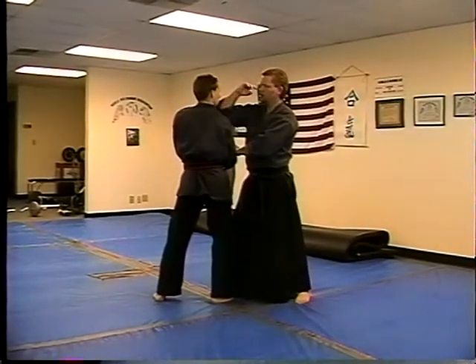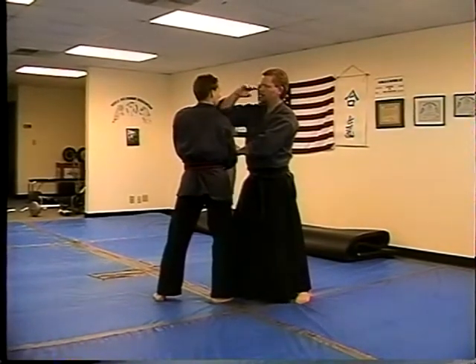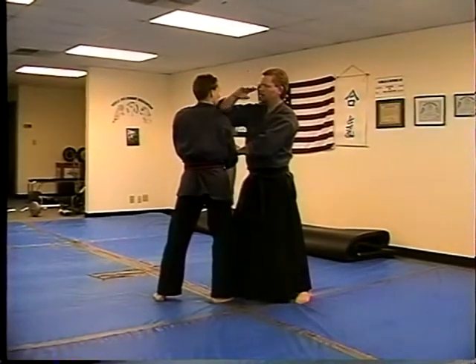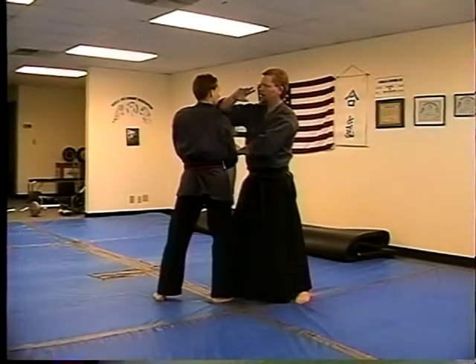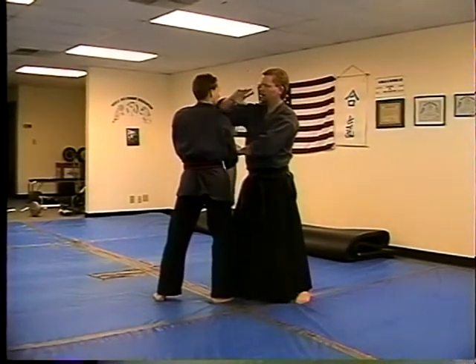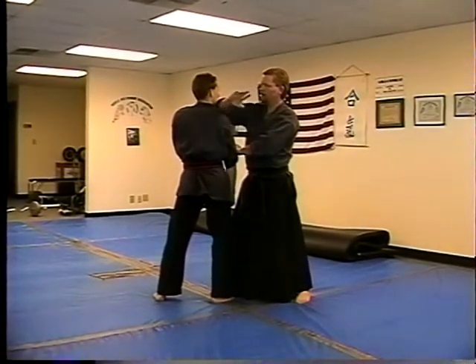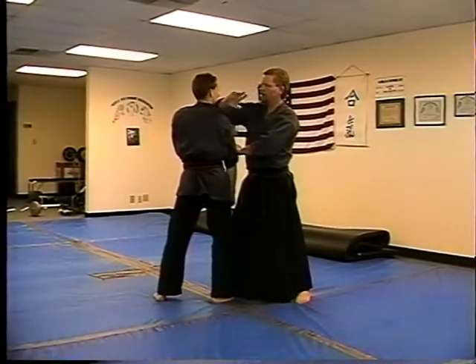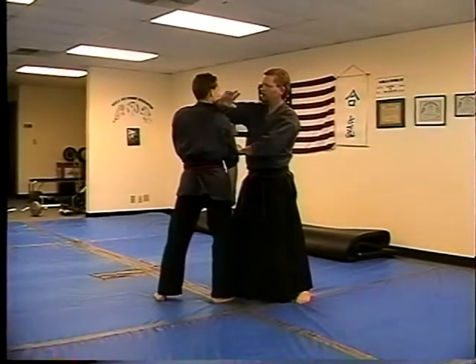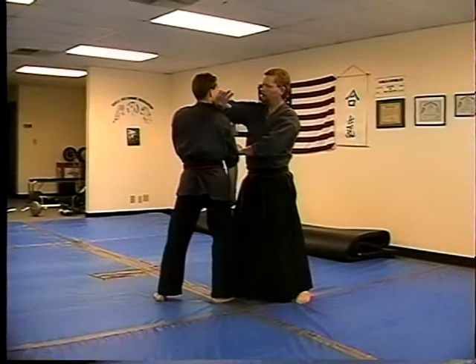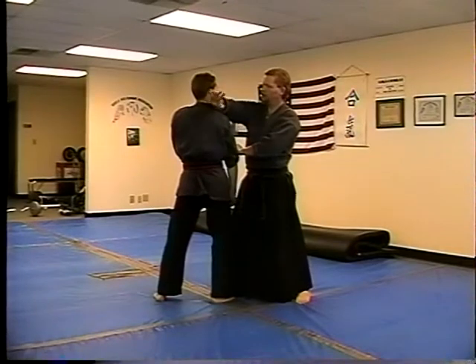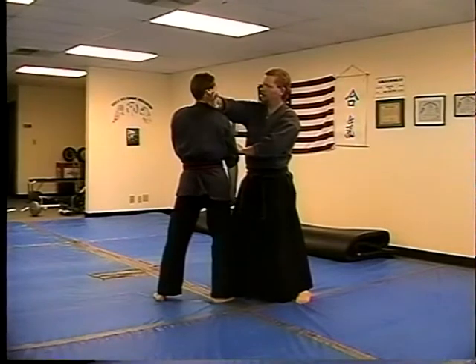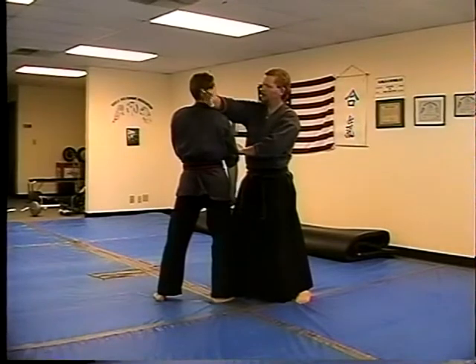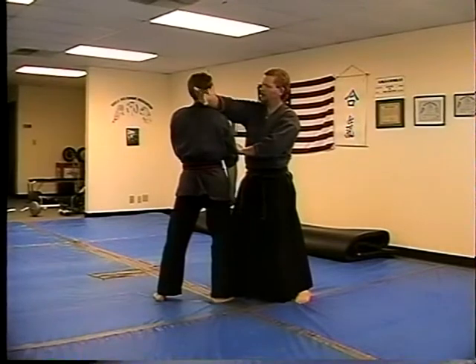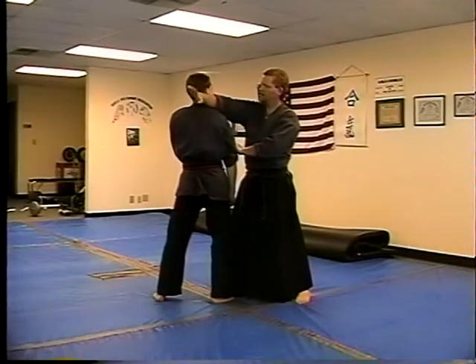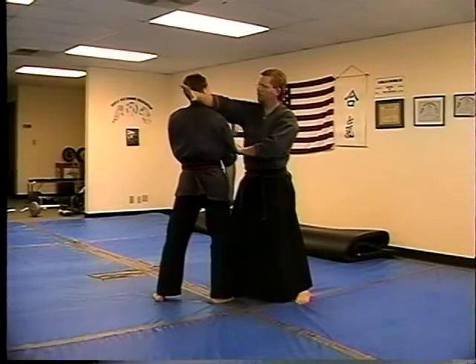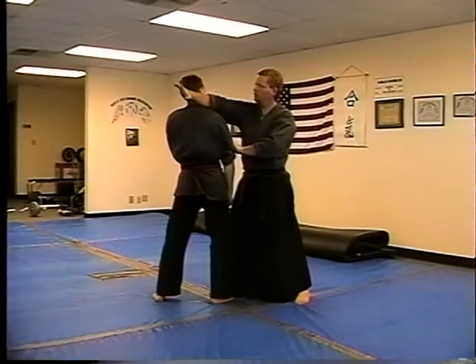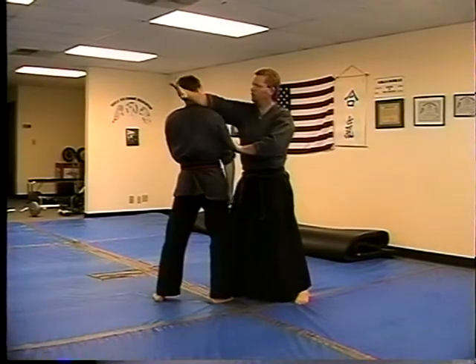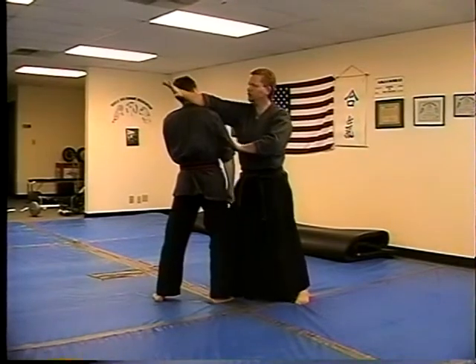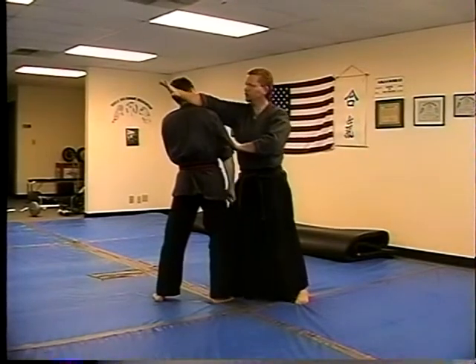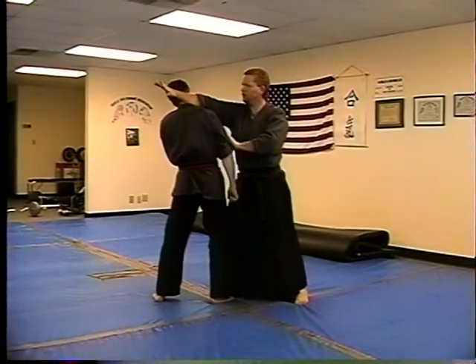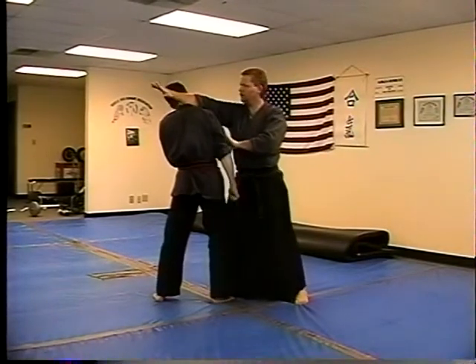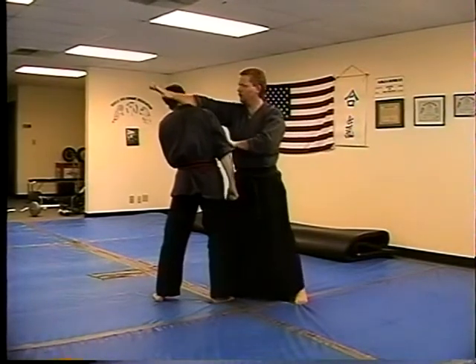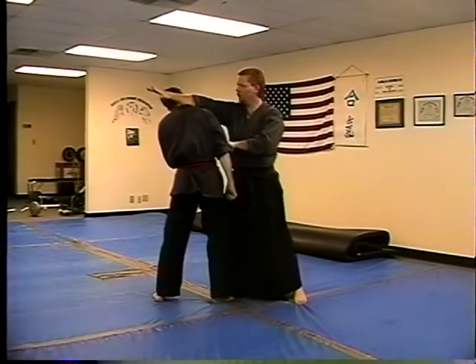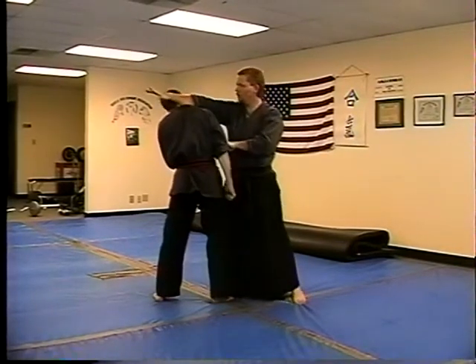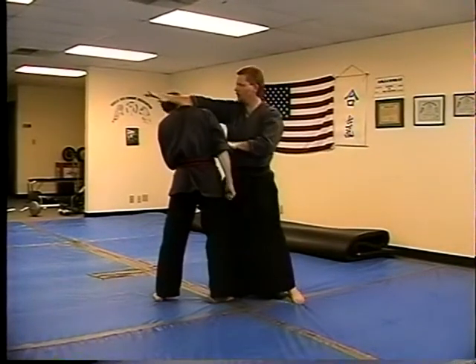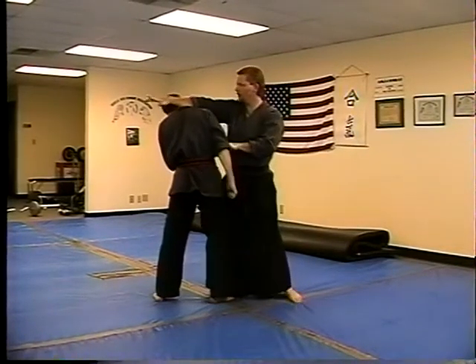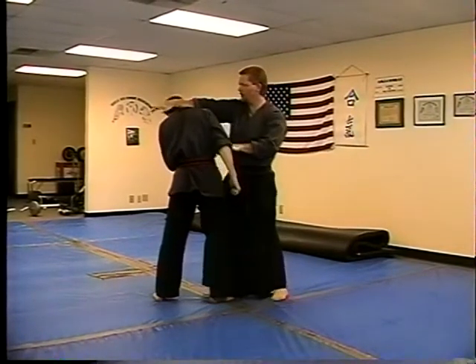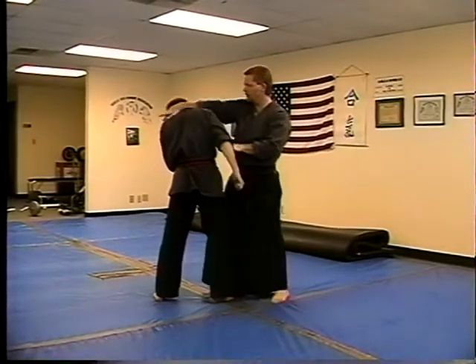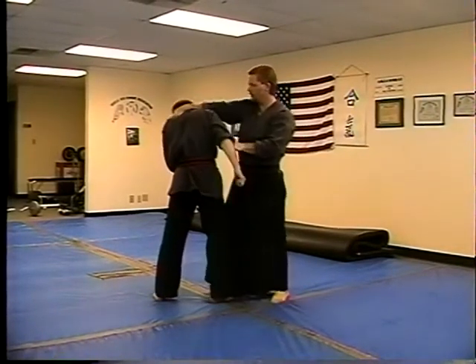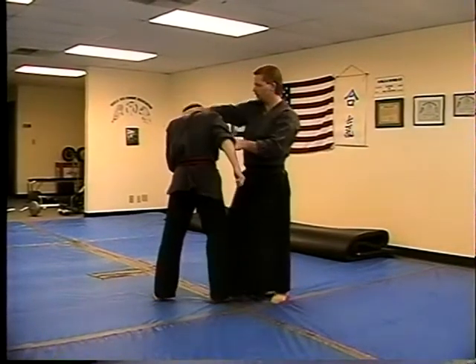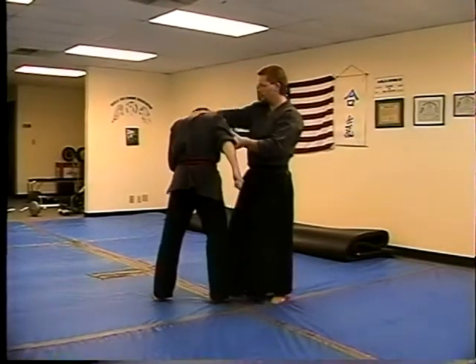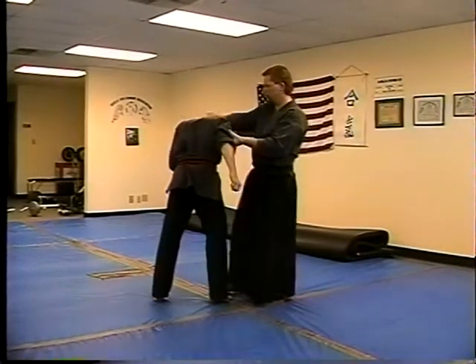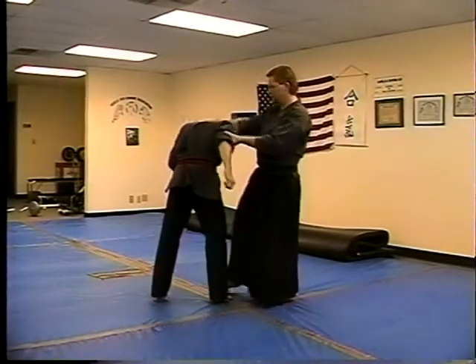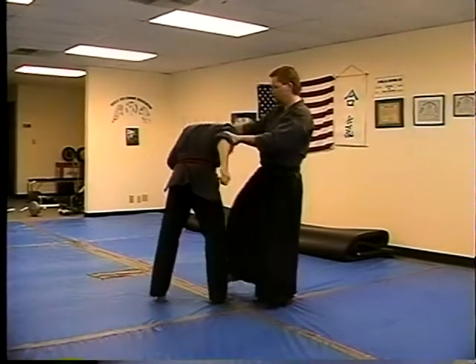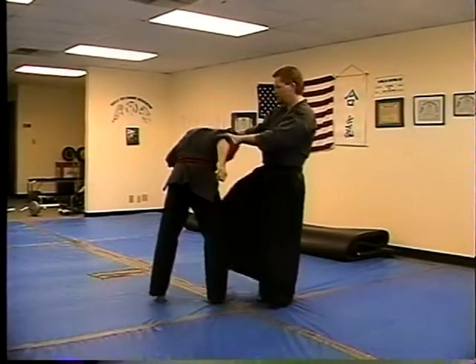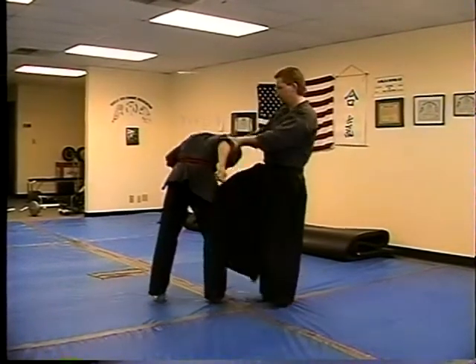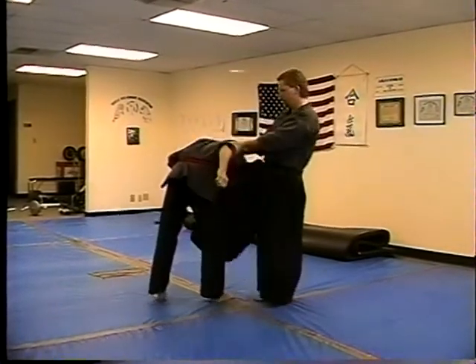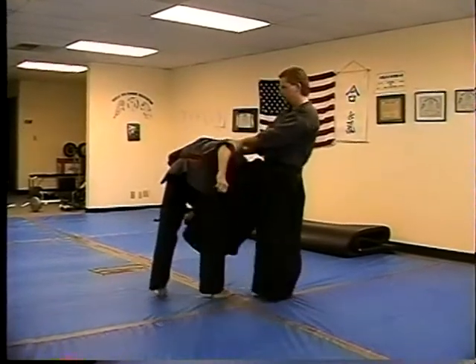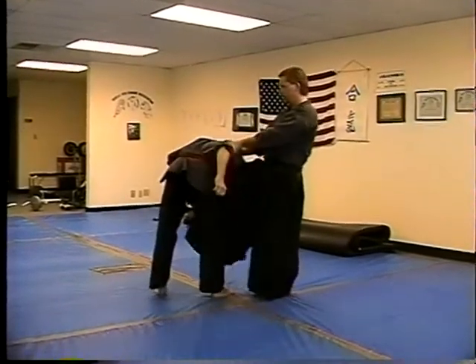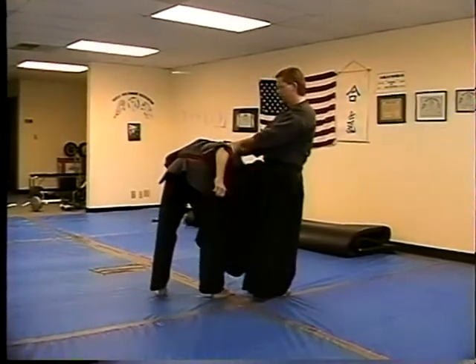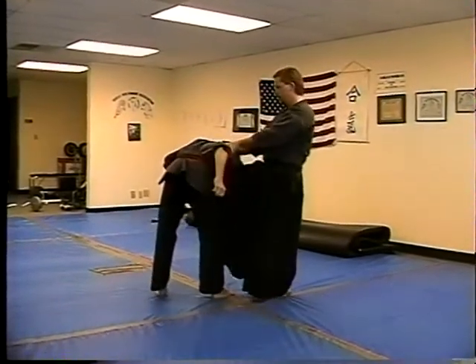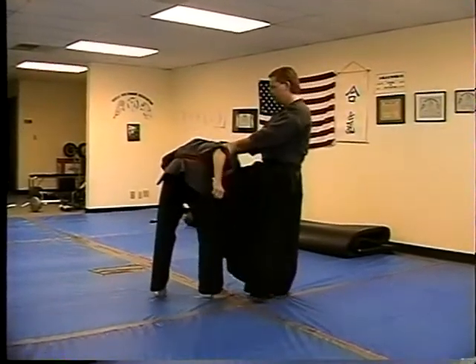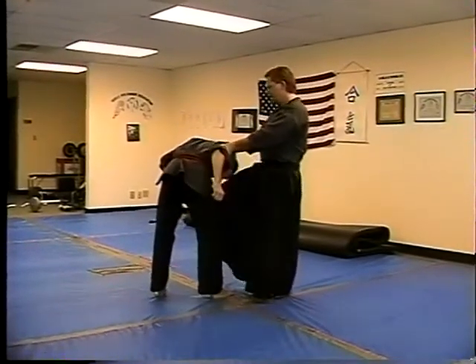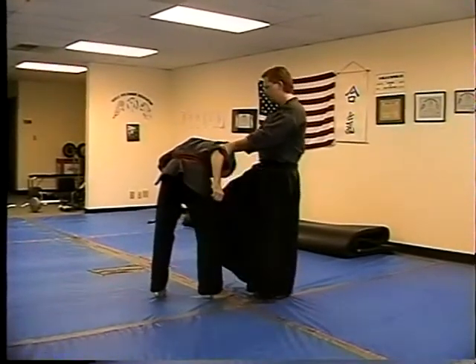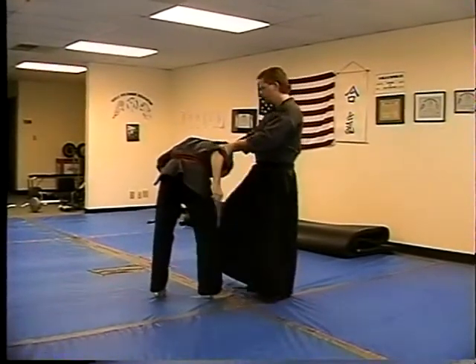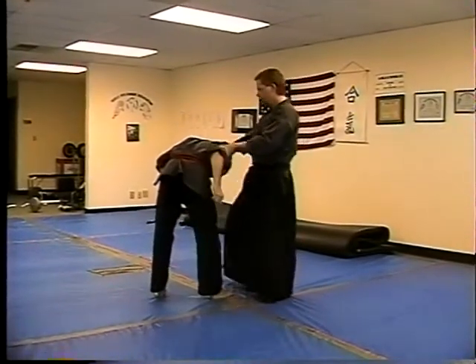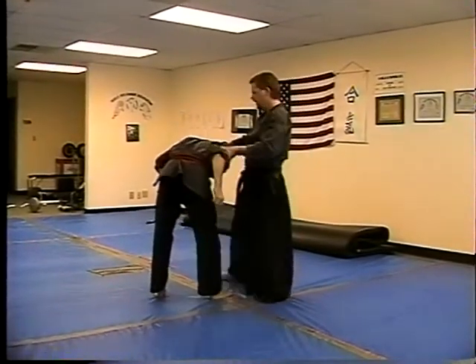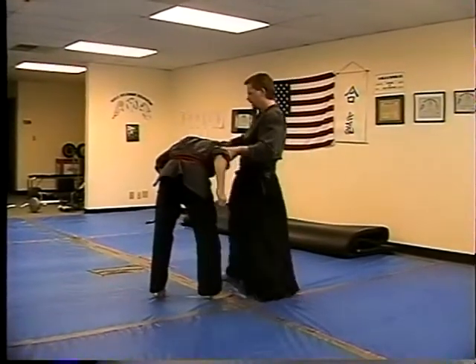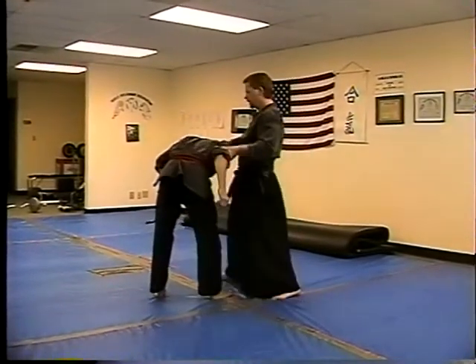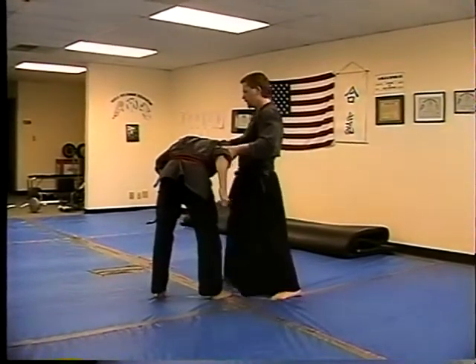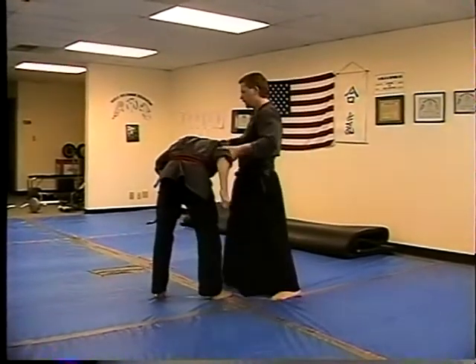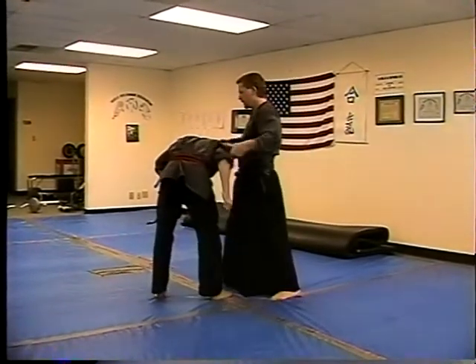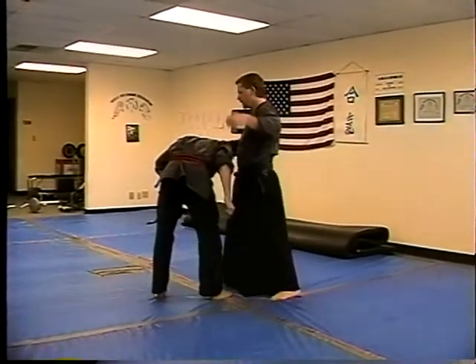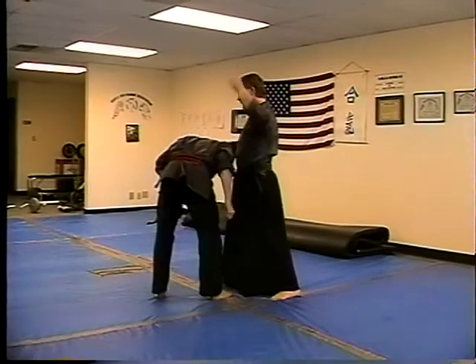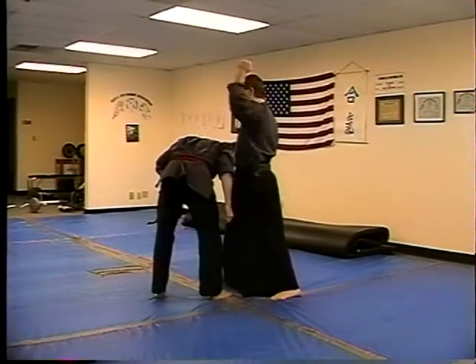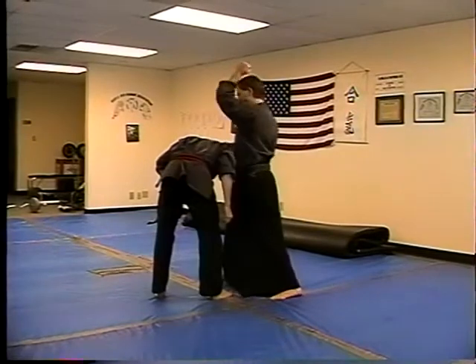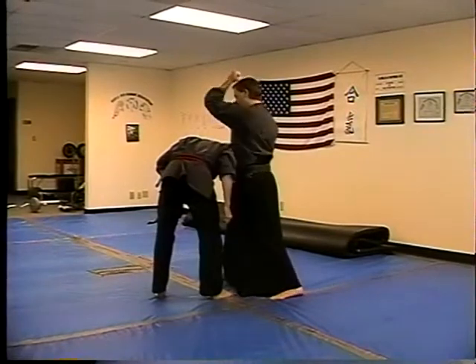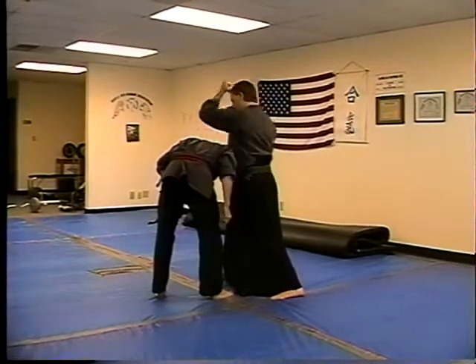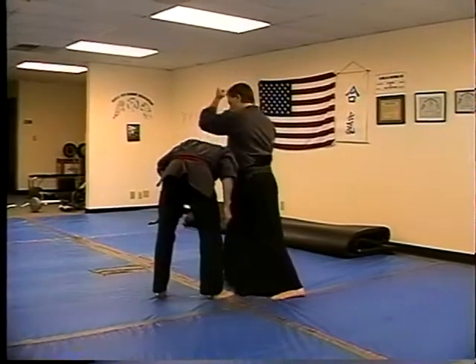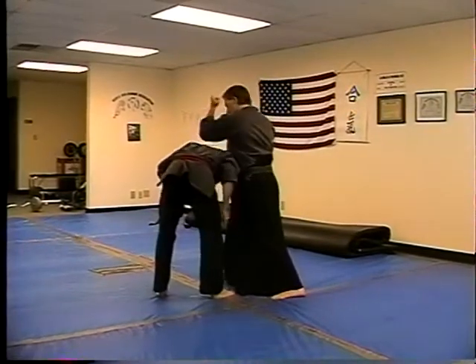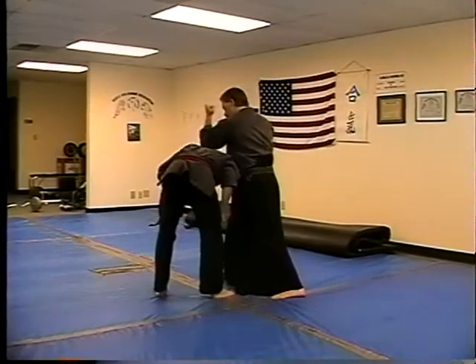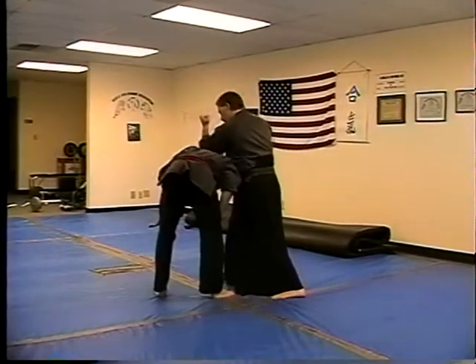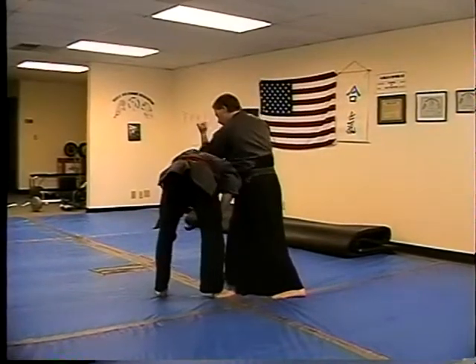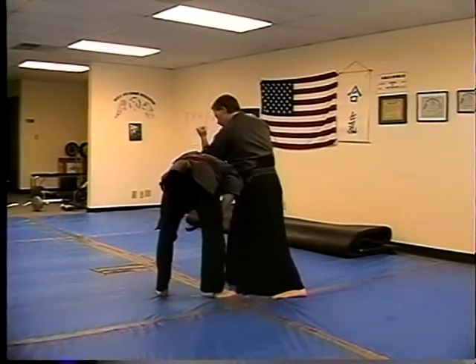The hand then wraps around the neck, pushes him forward, coming up — knee — step out and downward elbow.